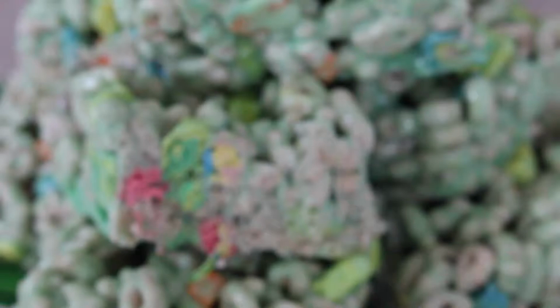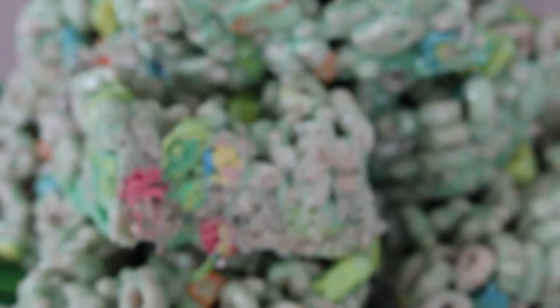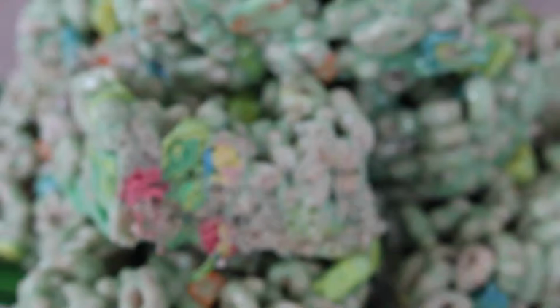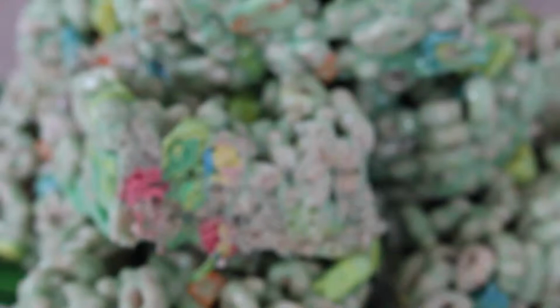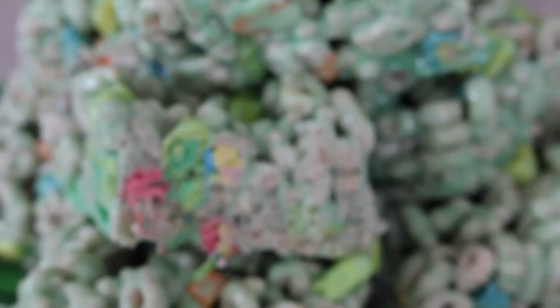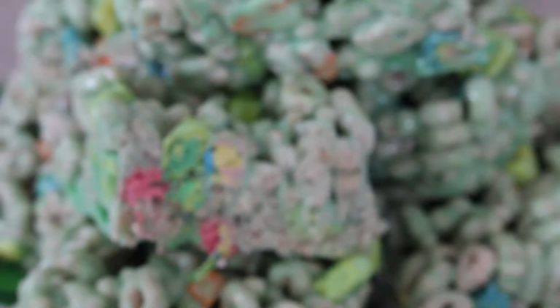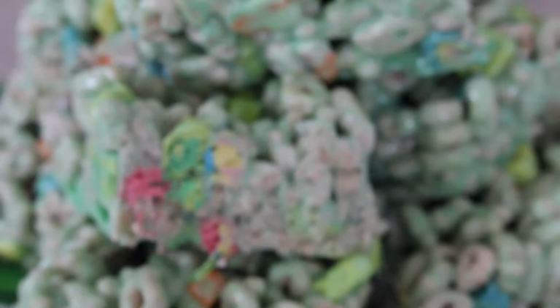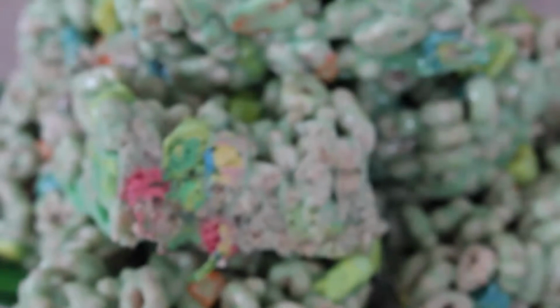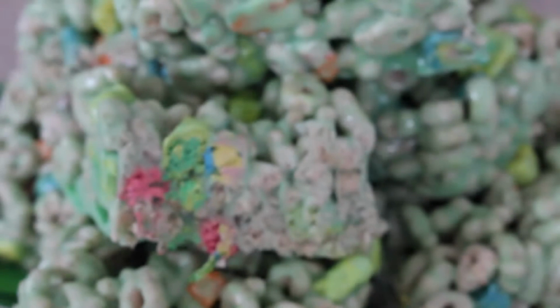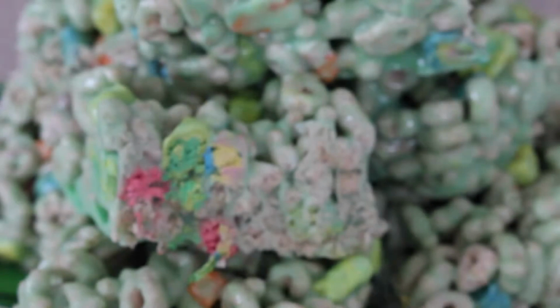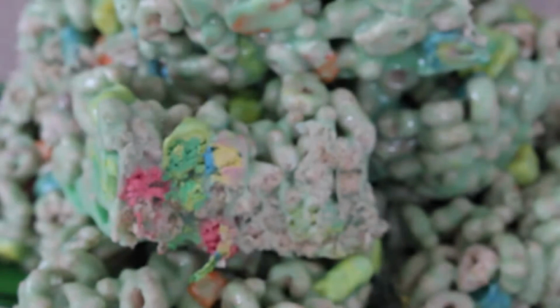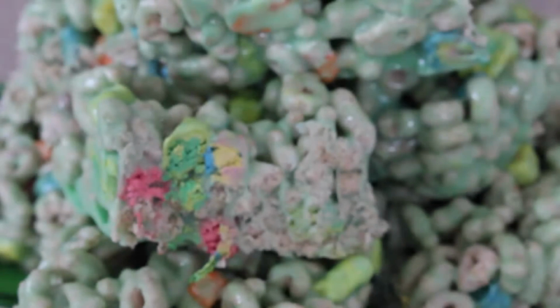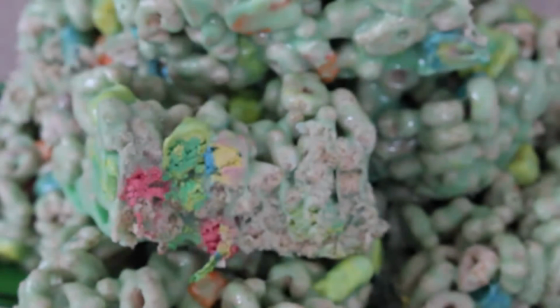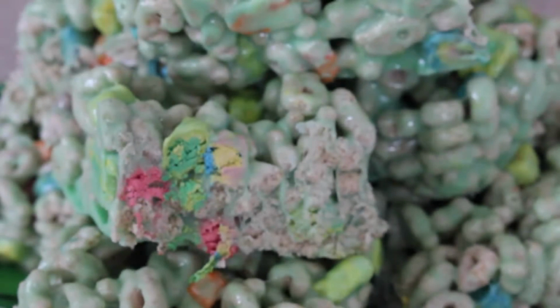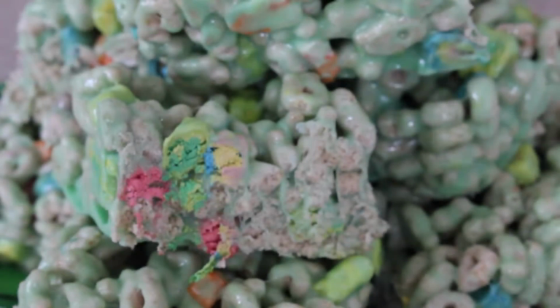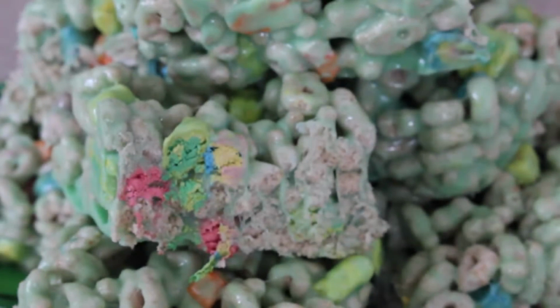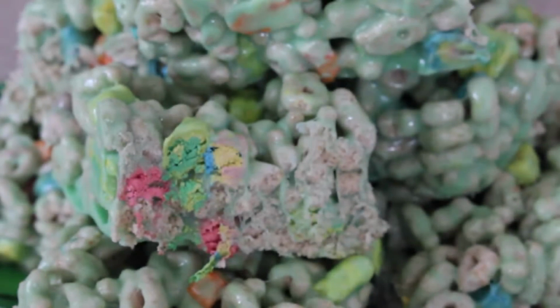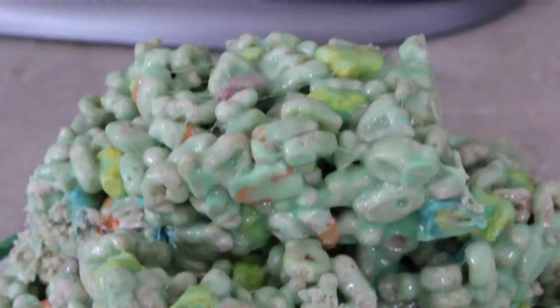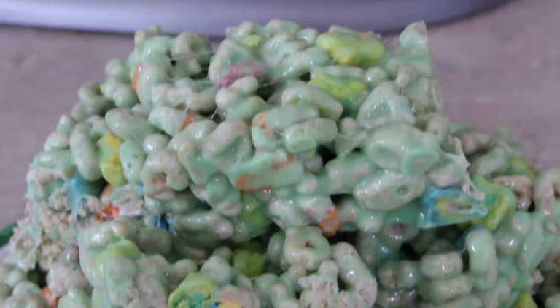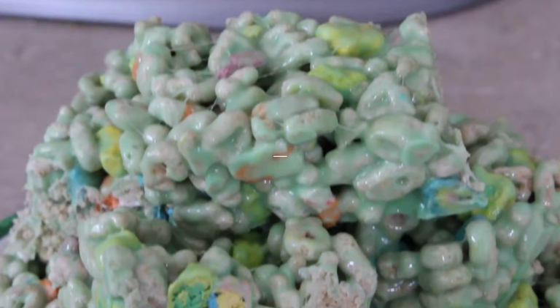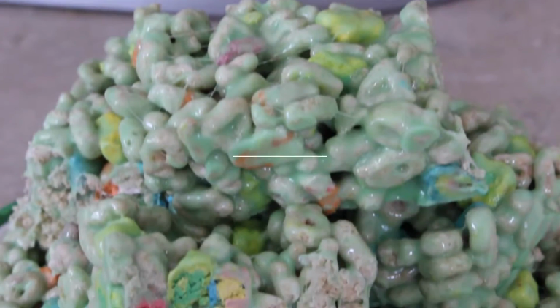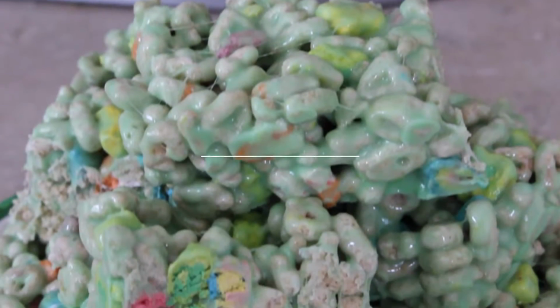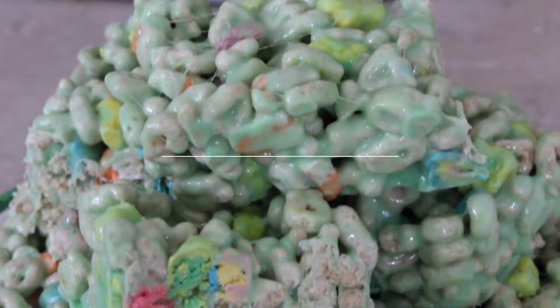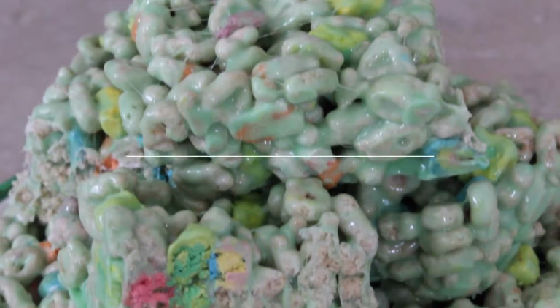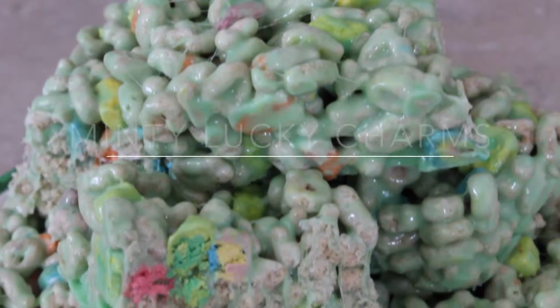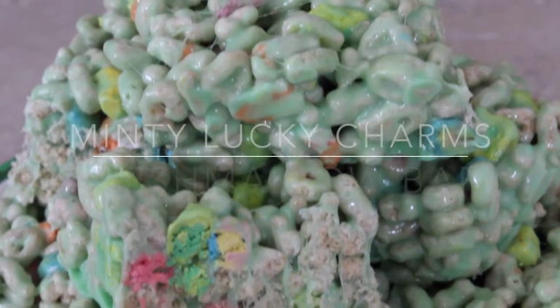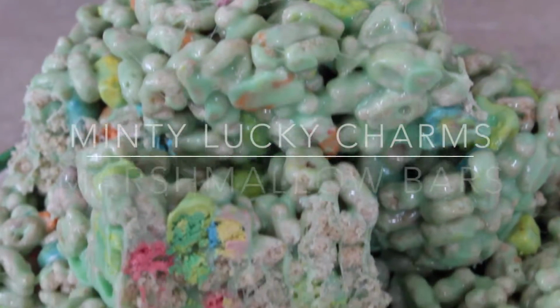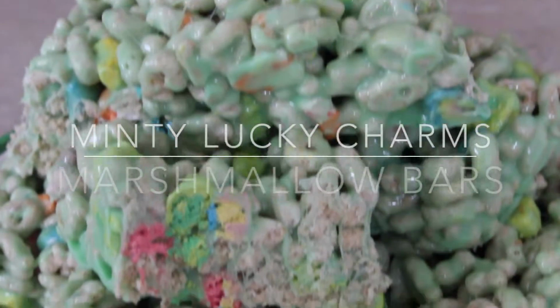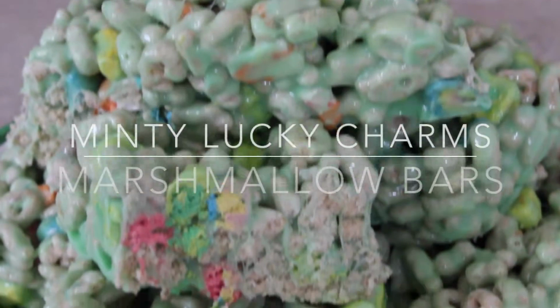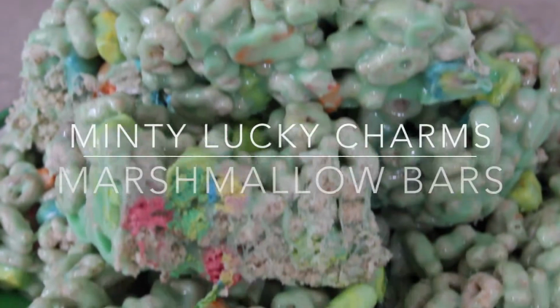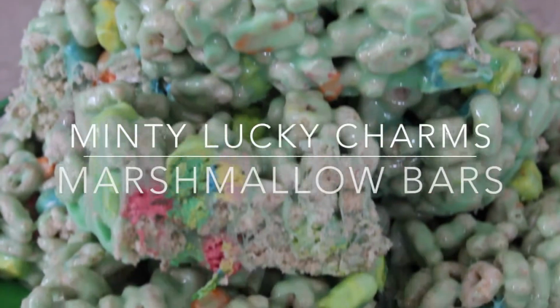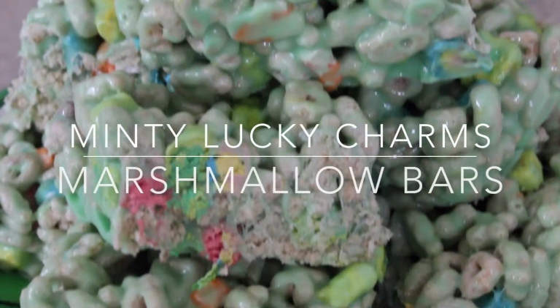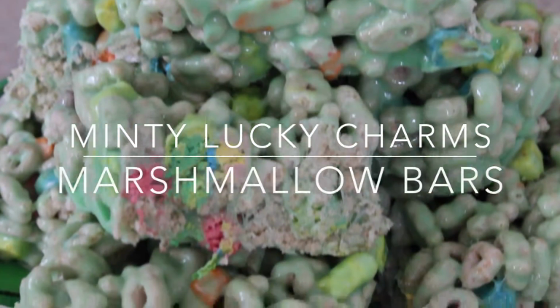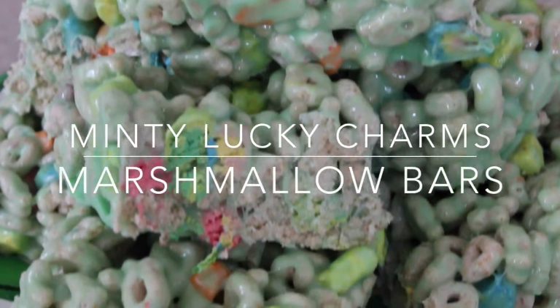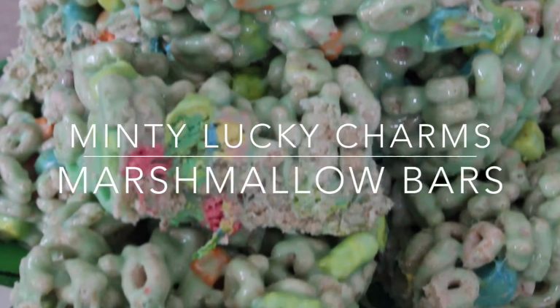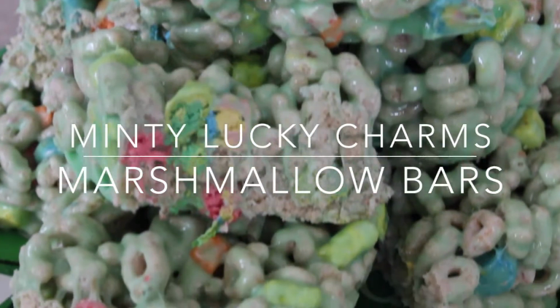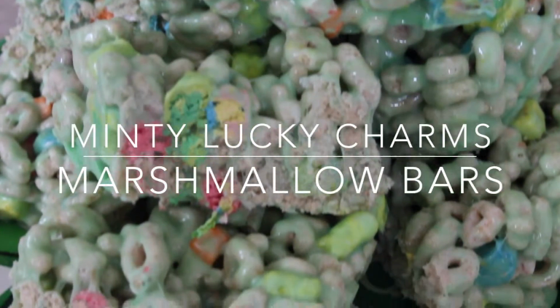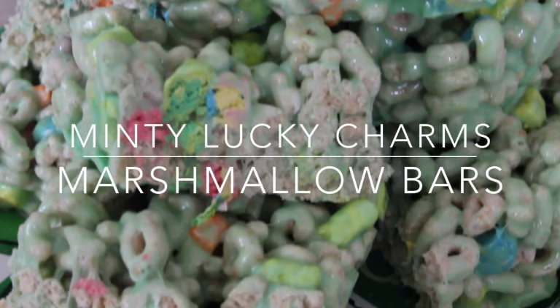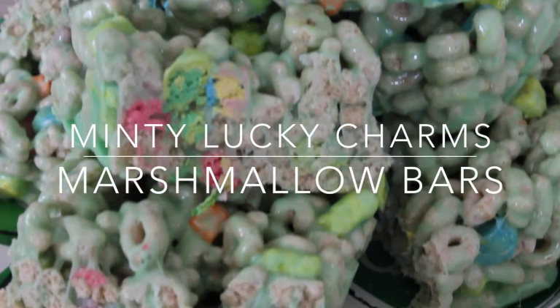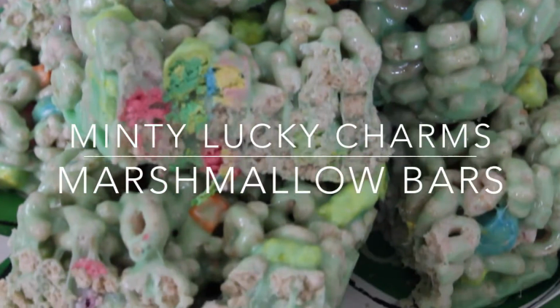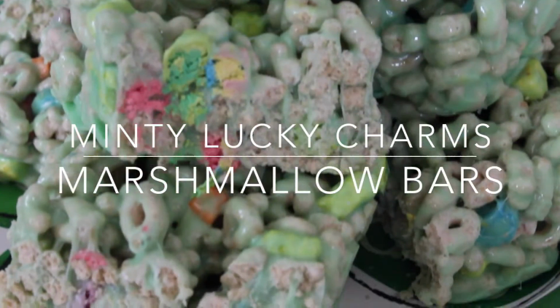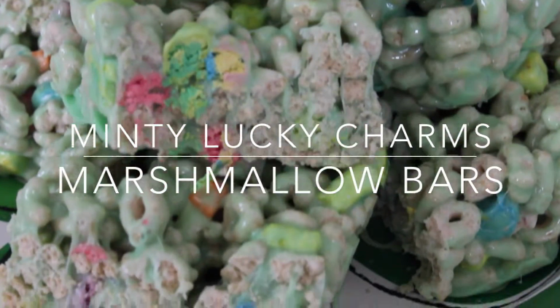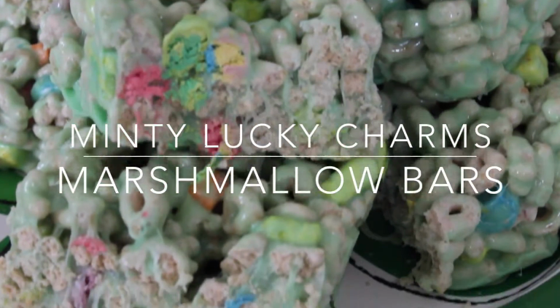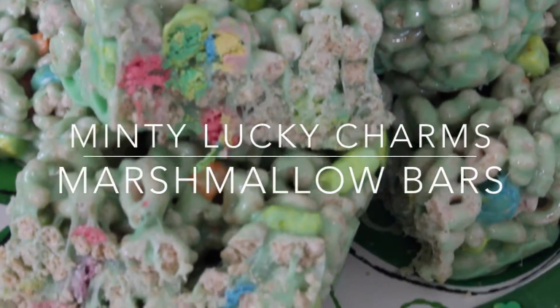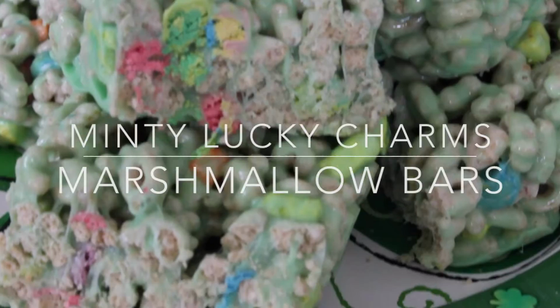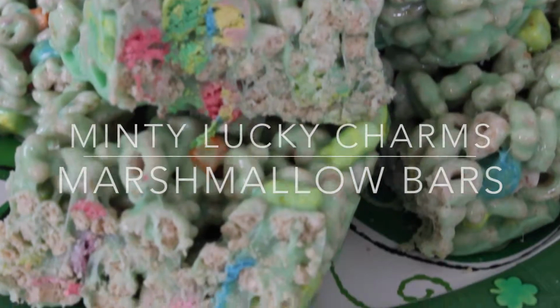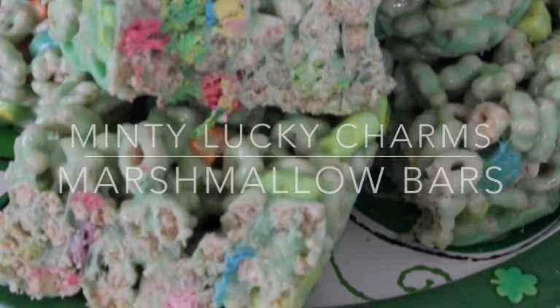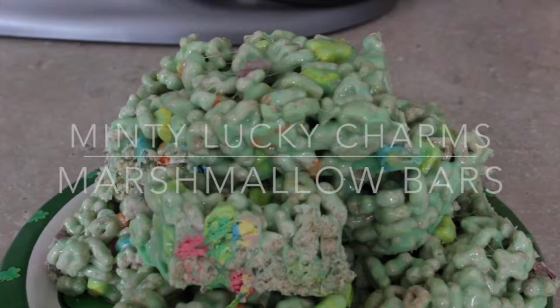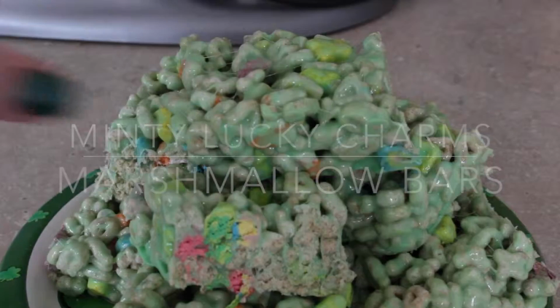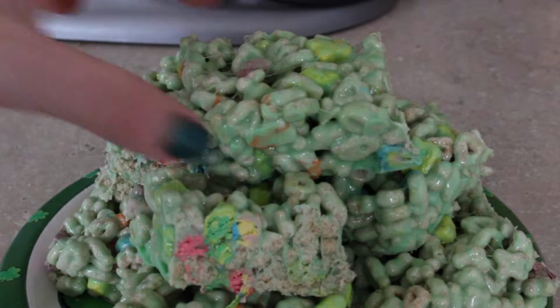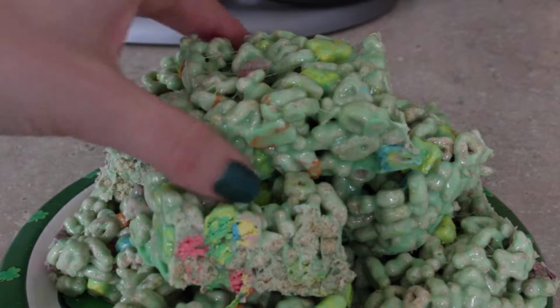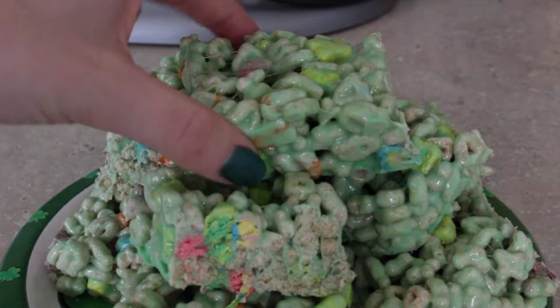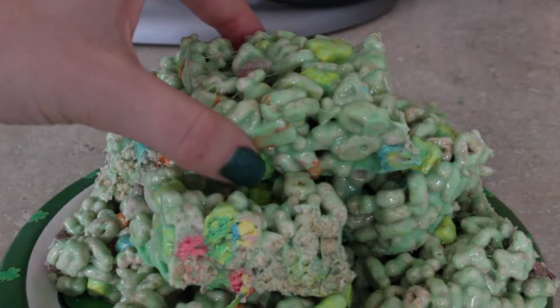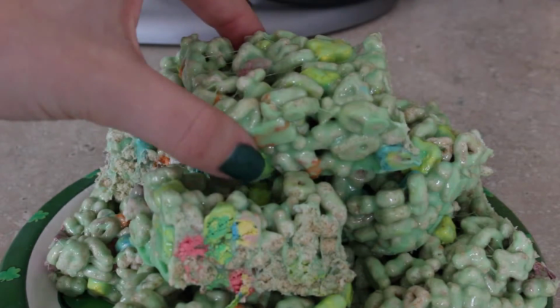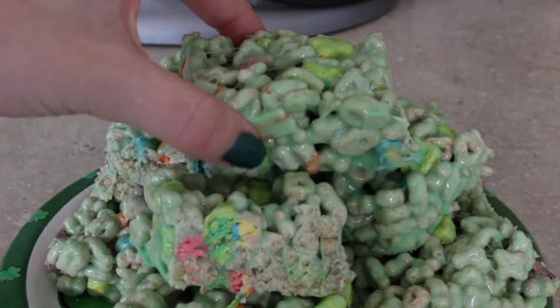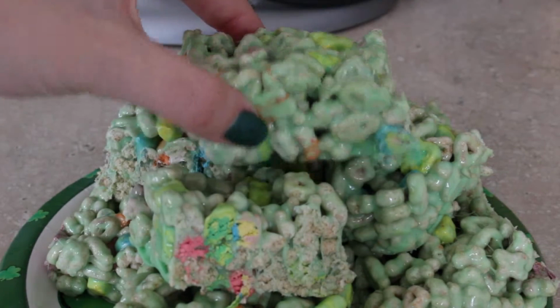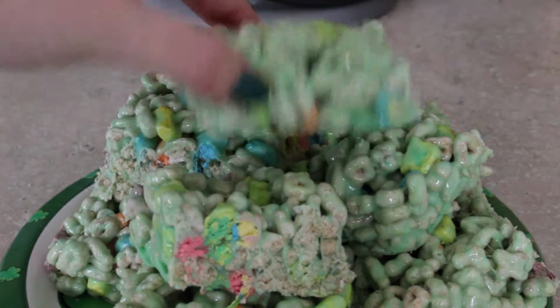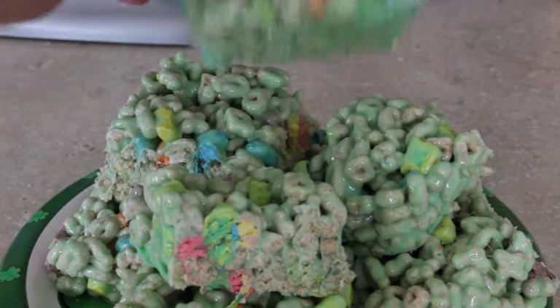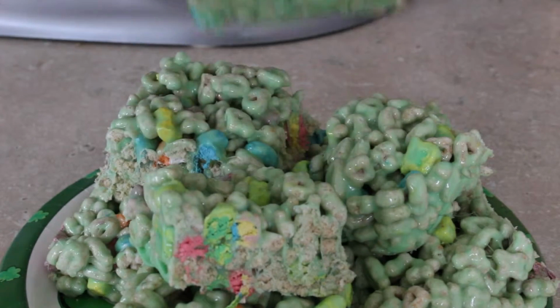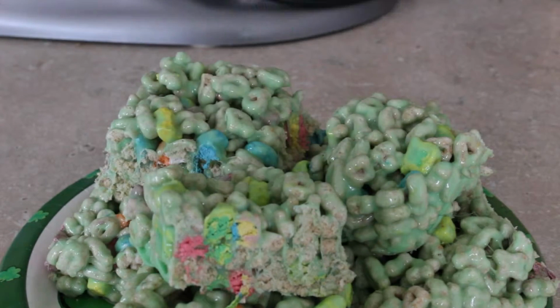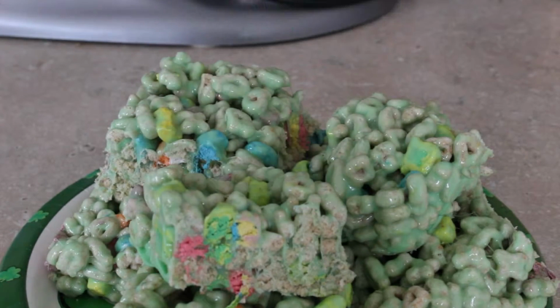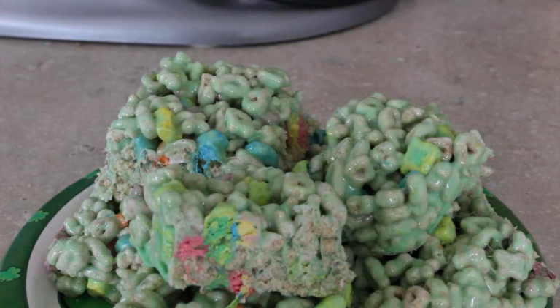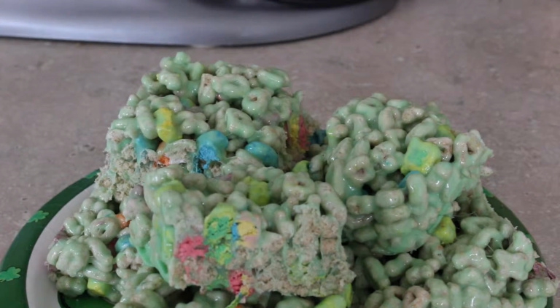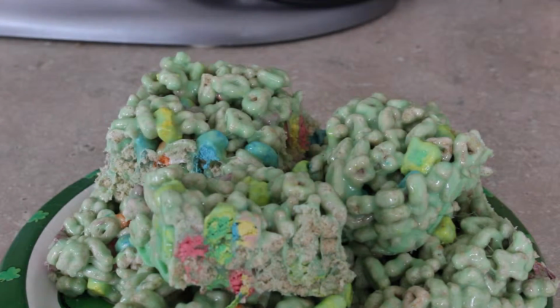Hey everyone, today I want to show you how to make some minty Lucky Charms marshmallow bars, similar to Rice Krispie Treats but tailored for St. Patrick's Day.